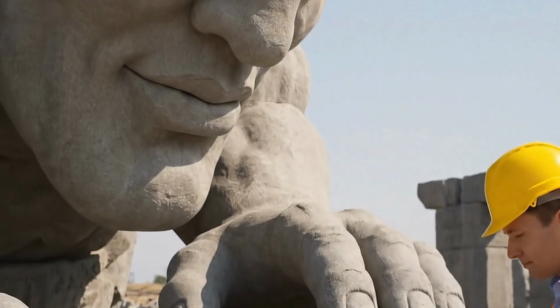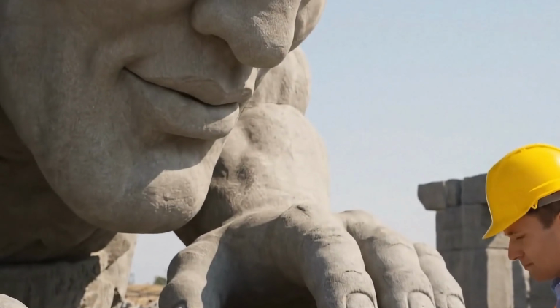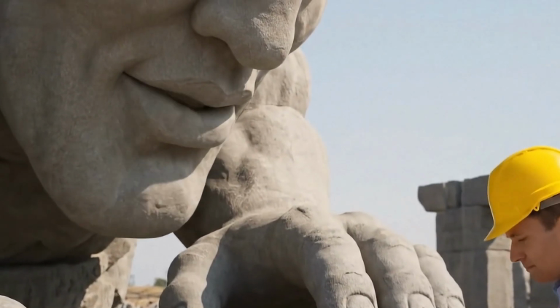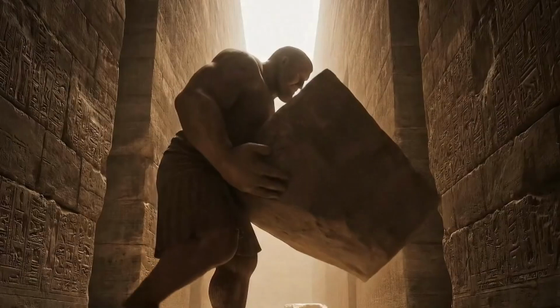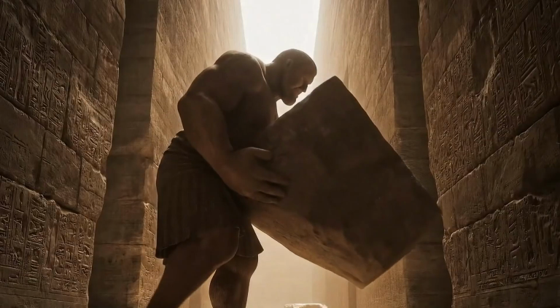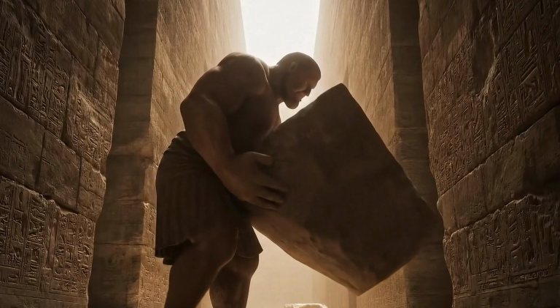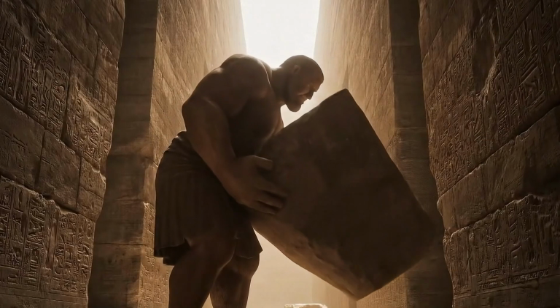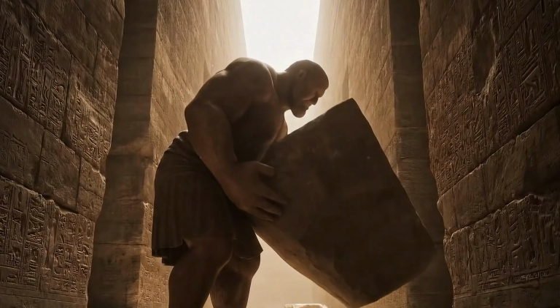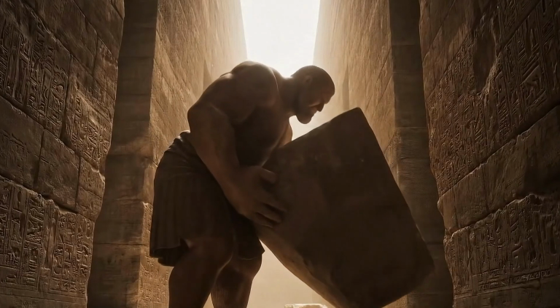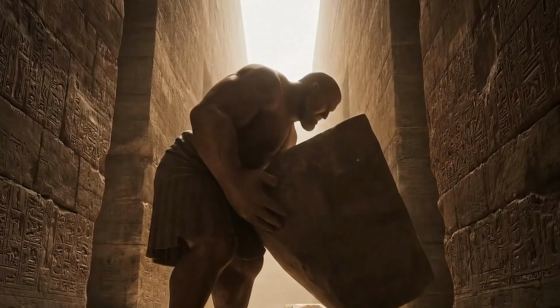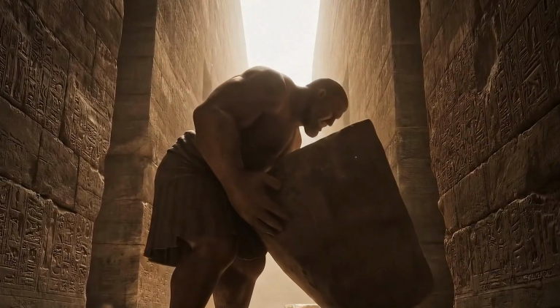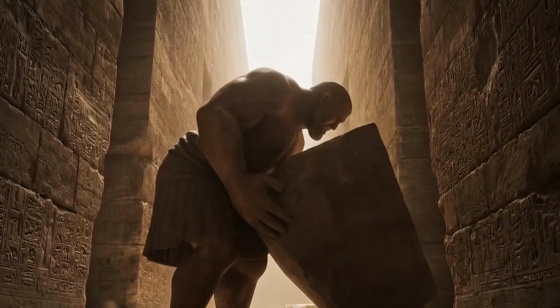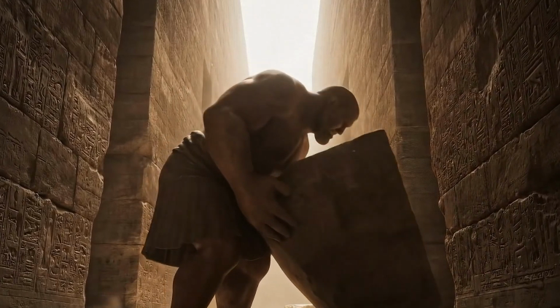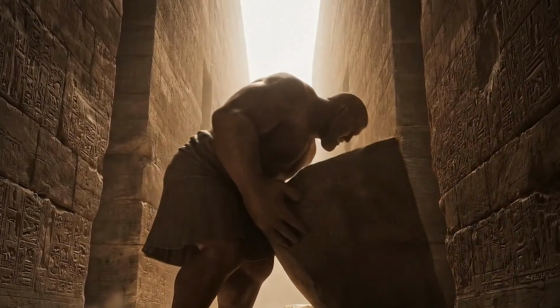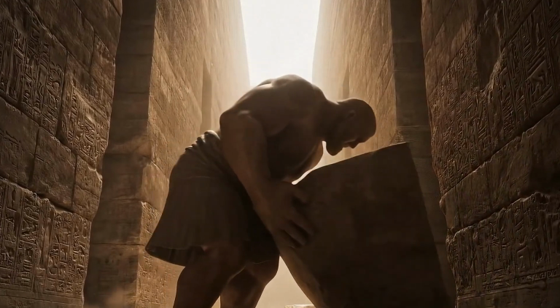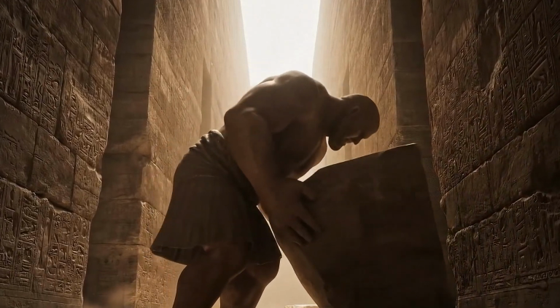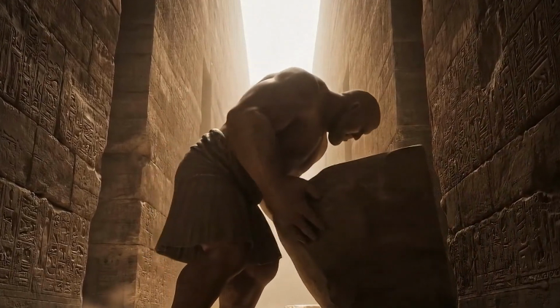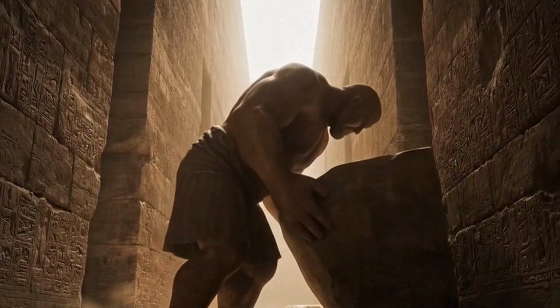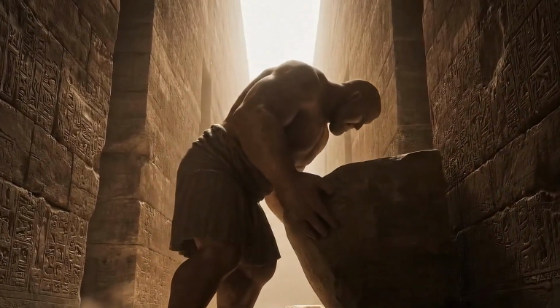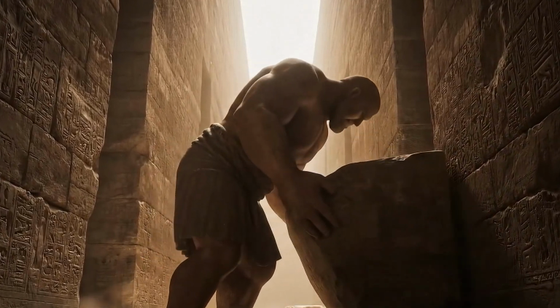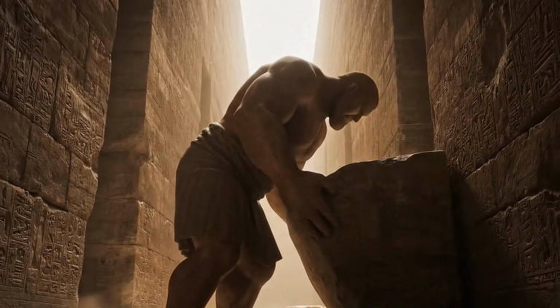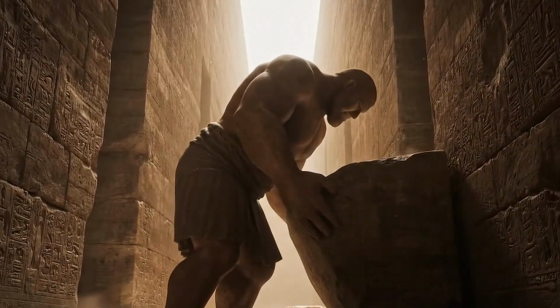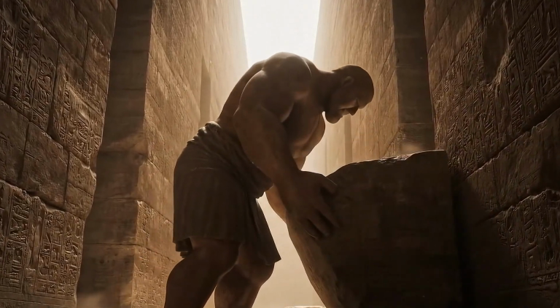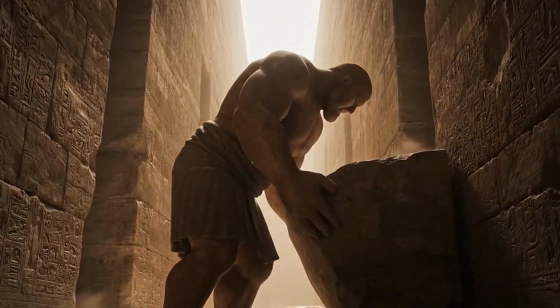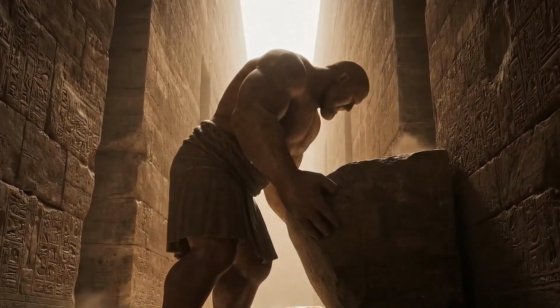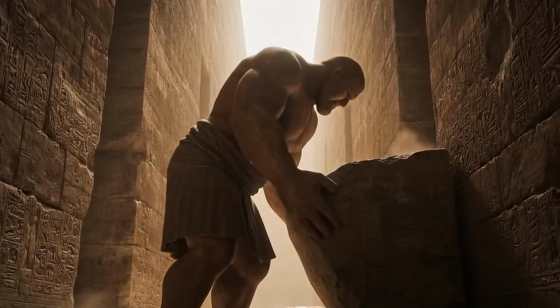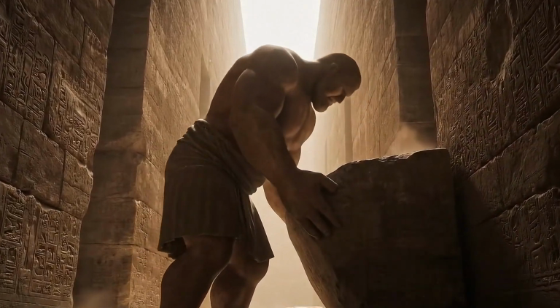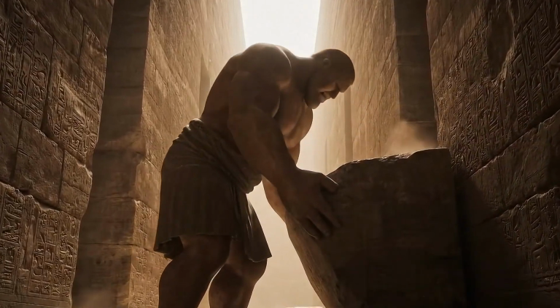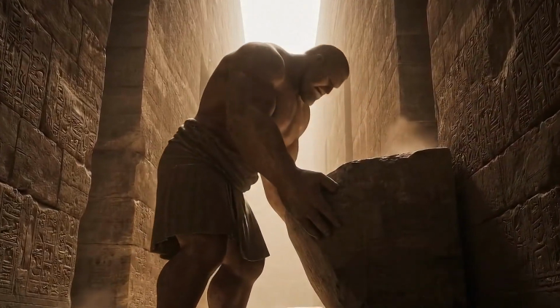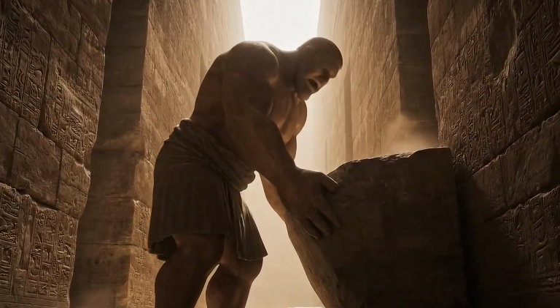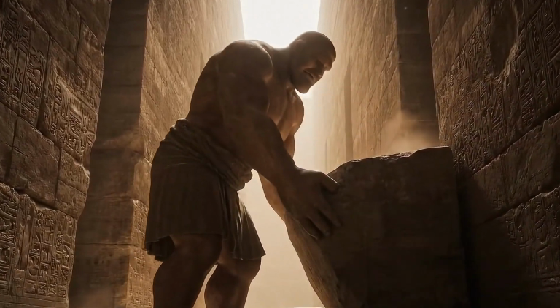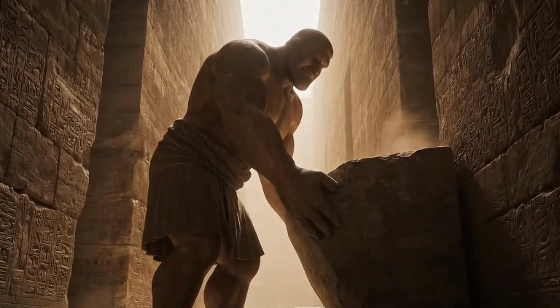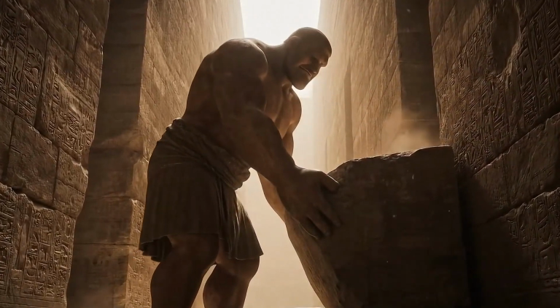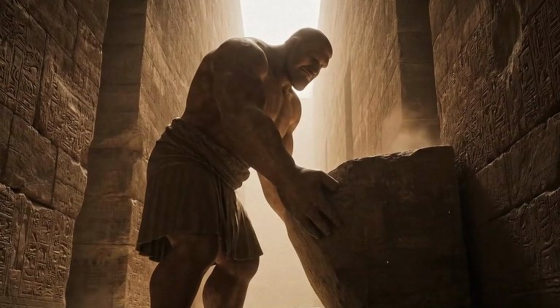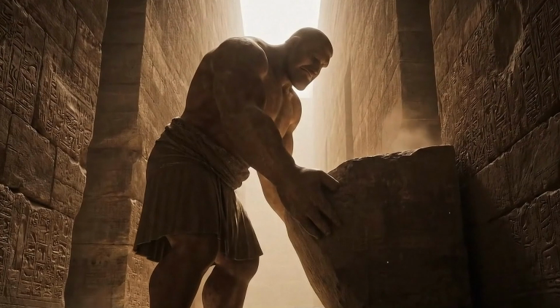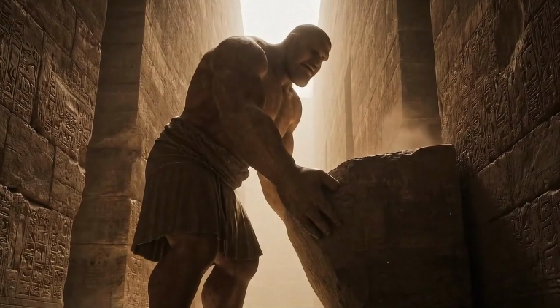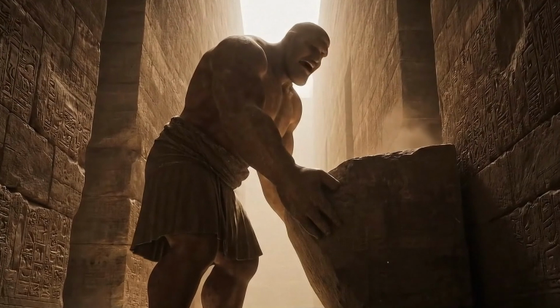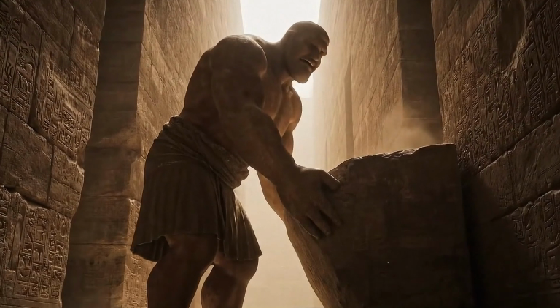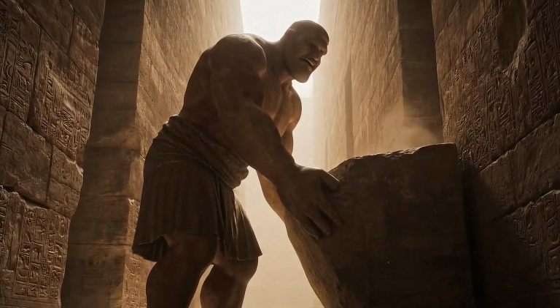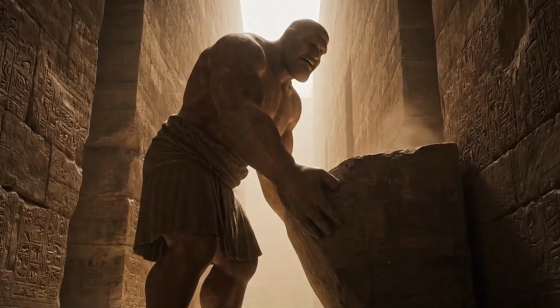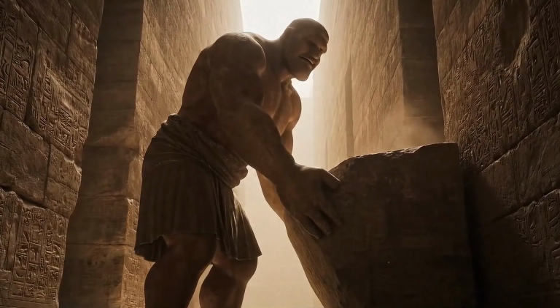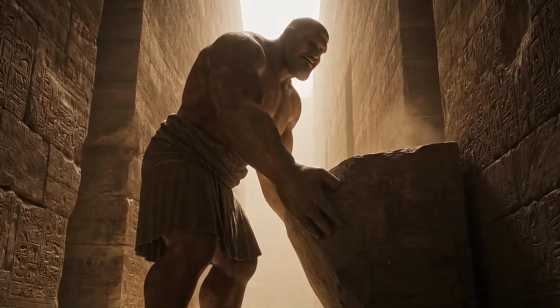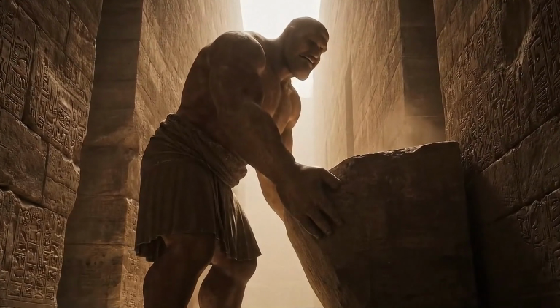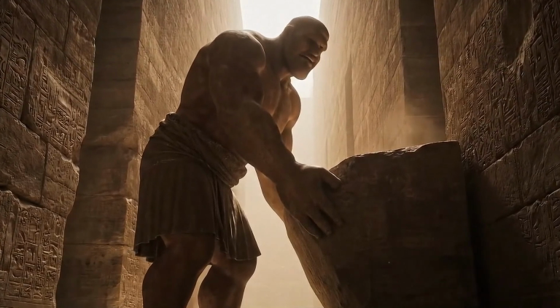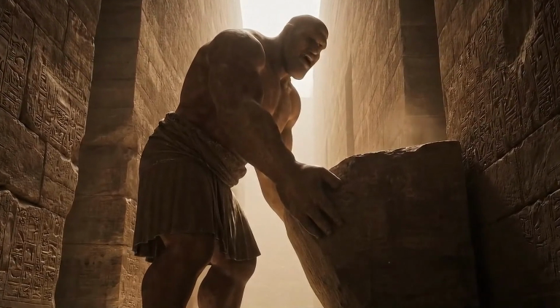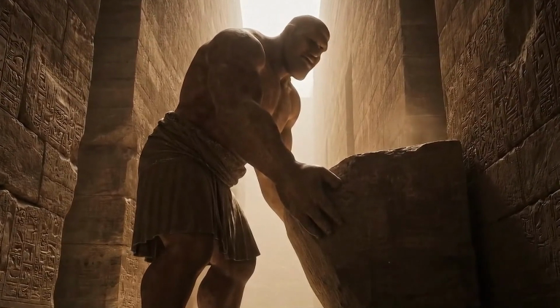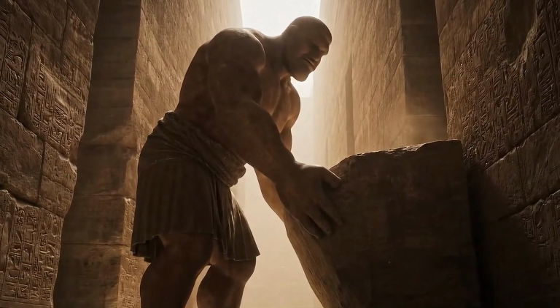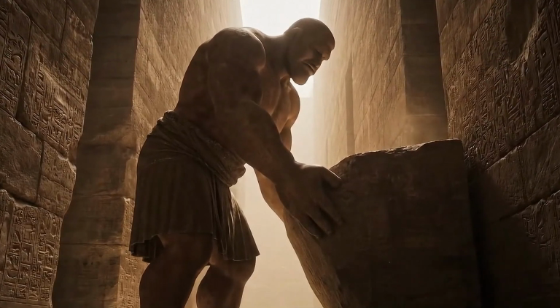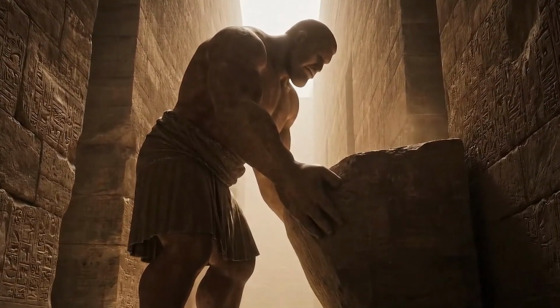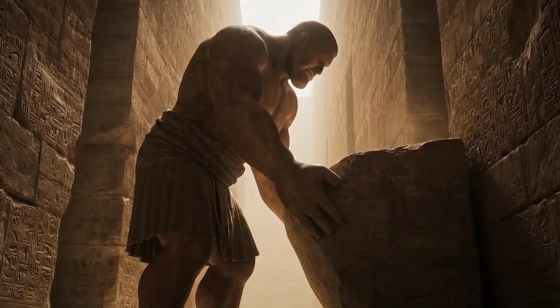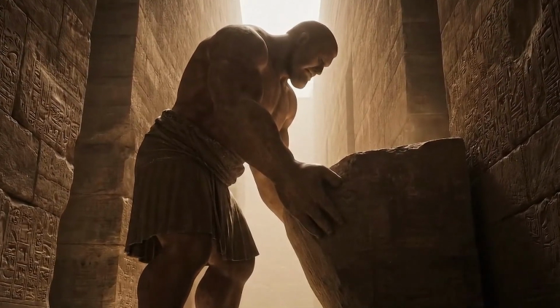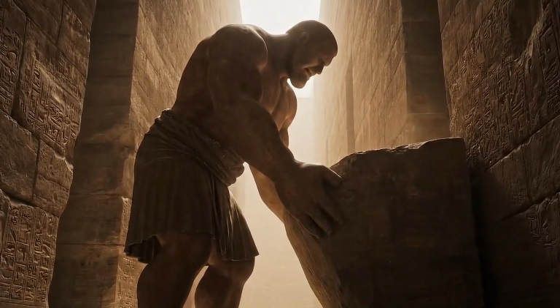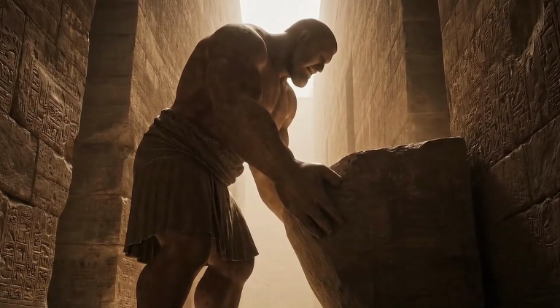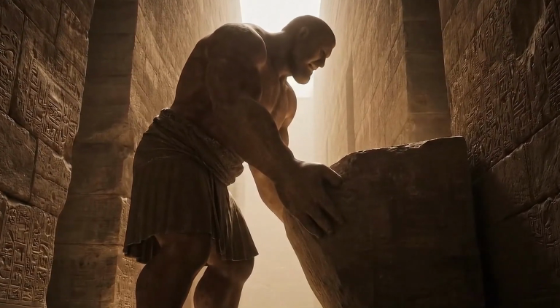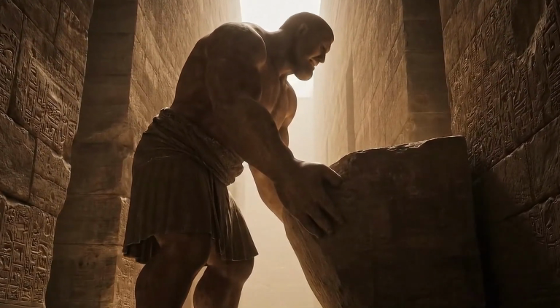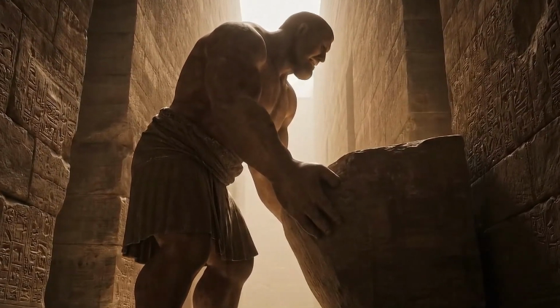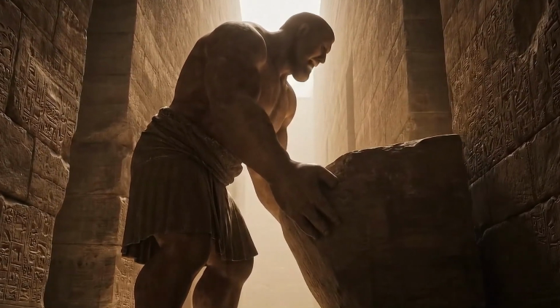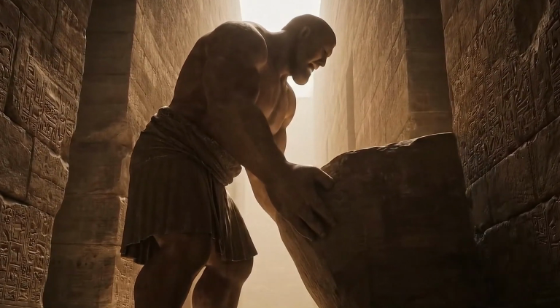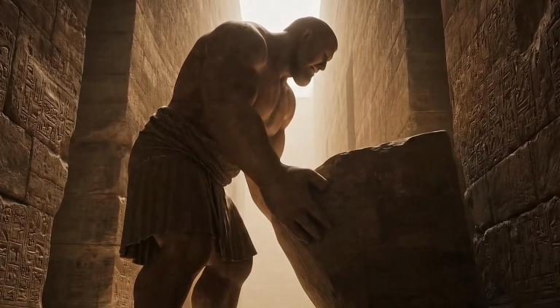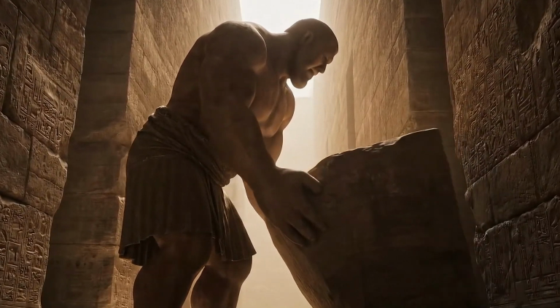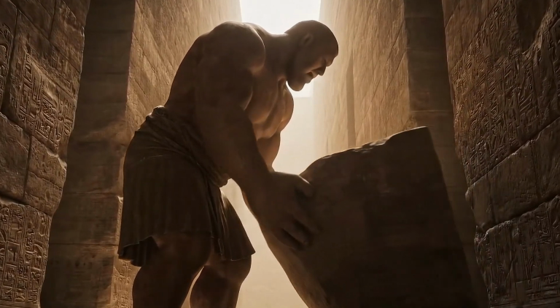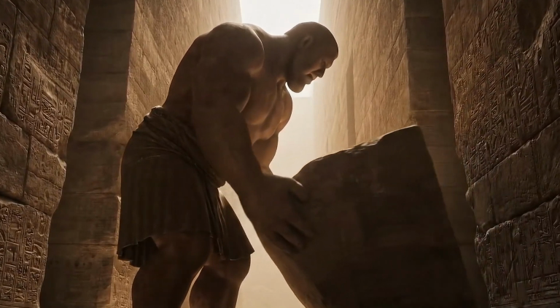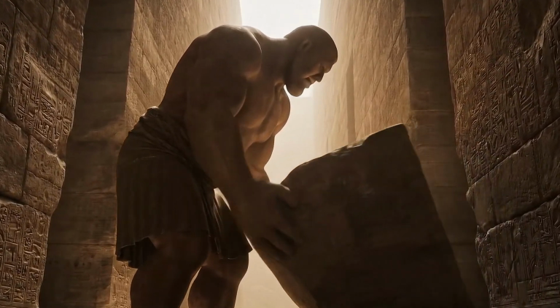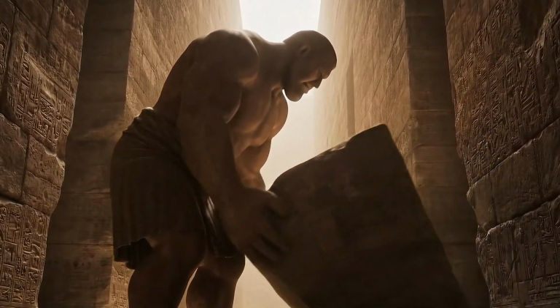How do you fit inside these narrow passages? We adapt — tuck our knees, lower shoulders, then slide the block home.